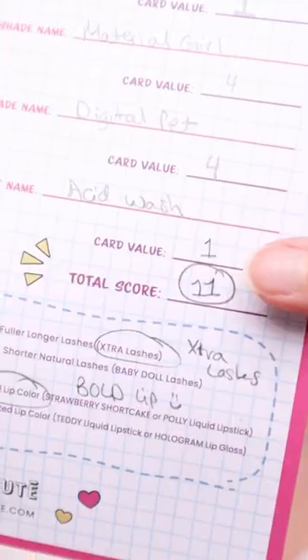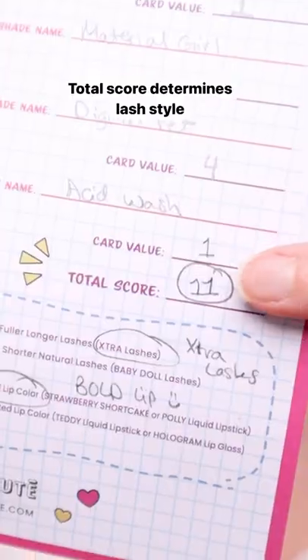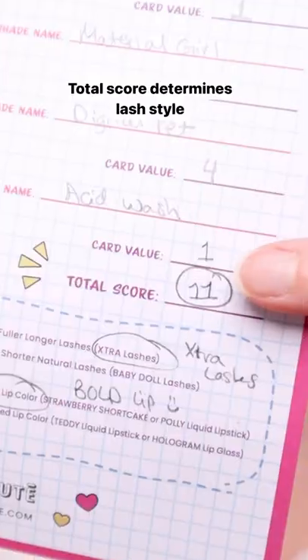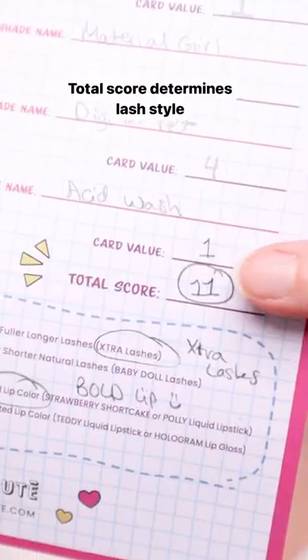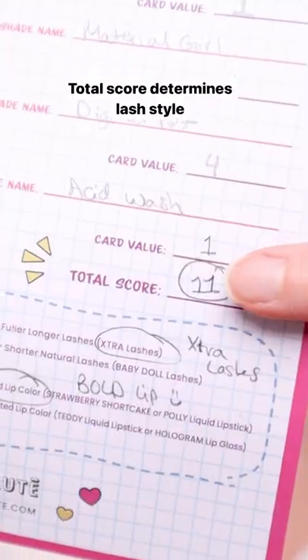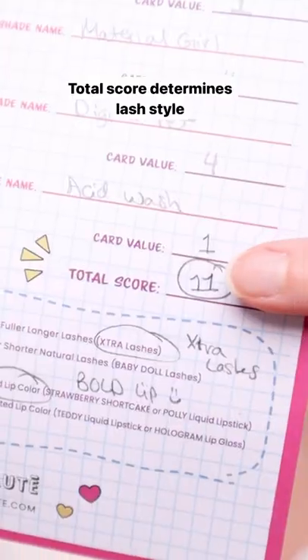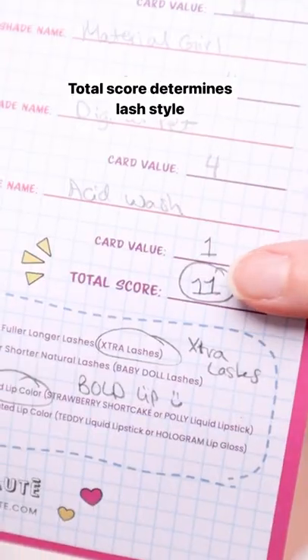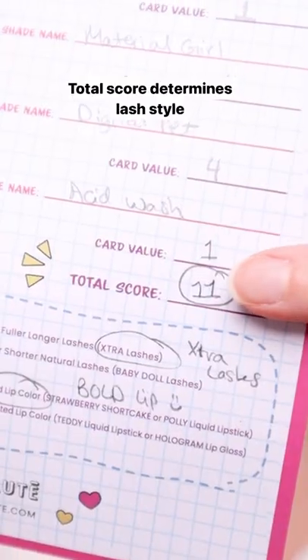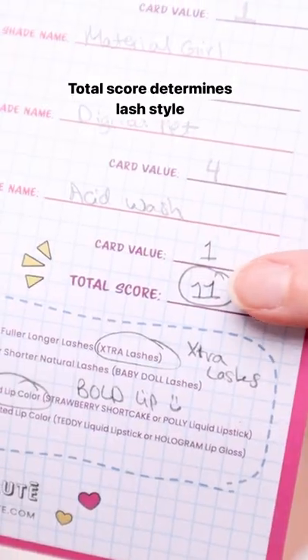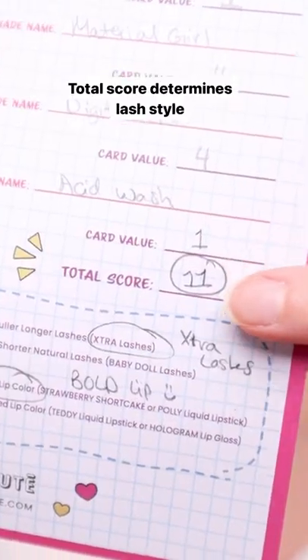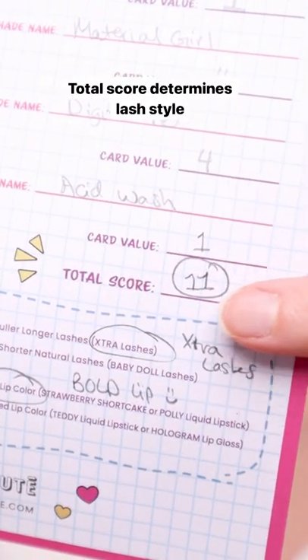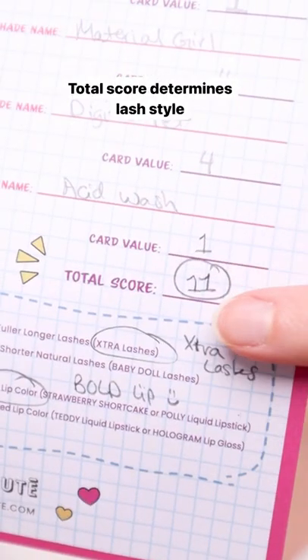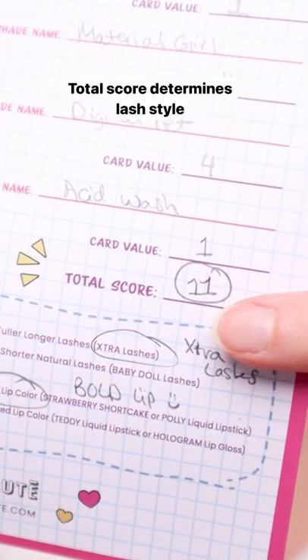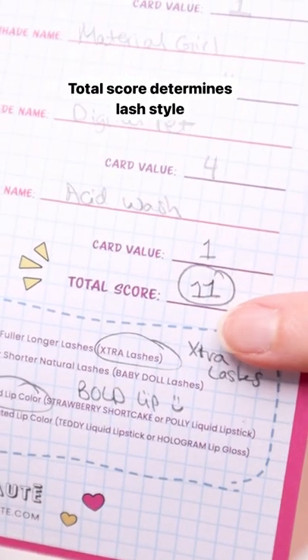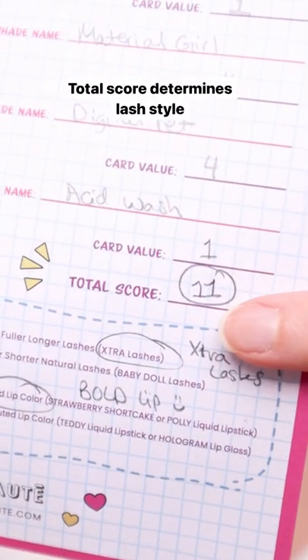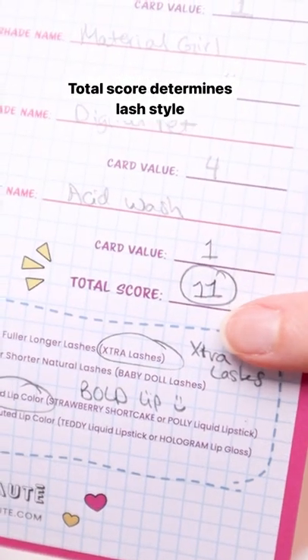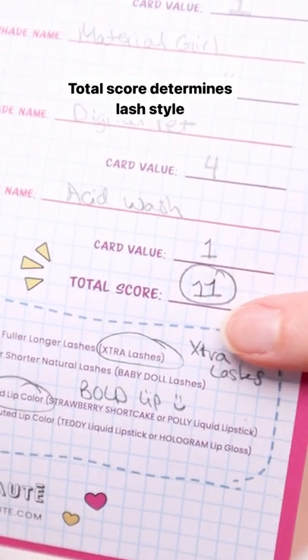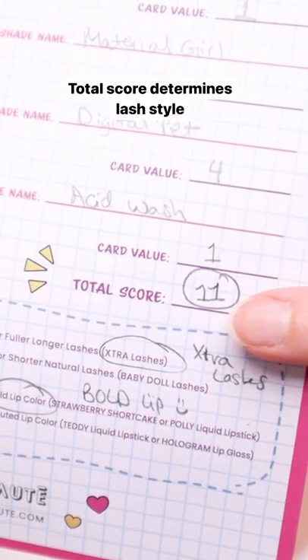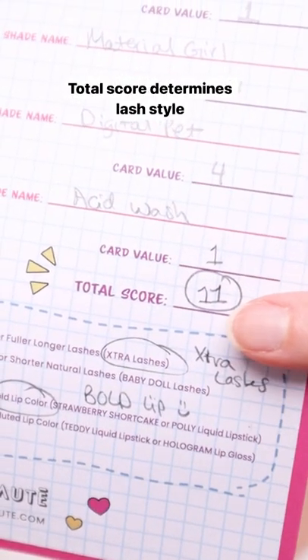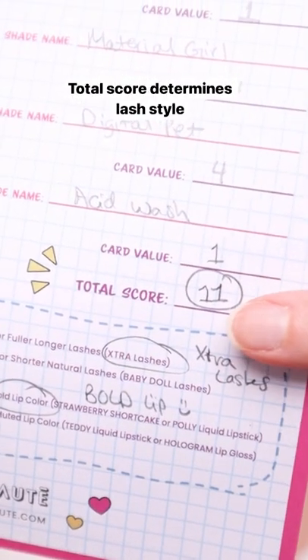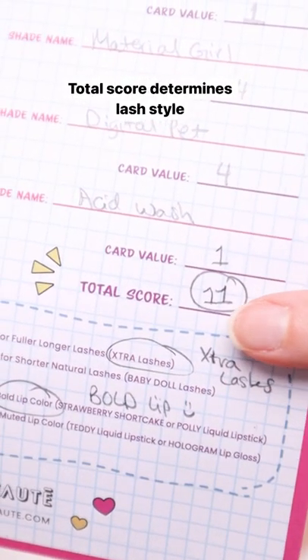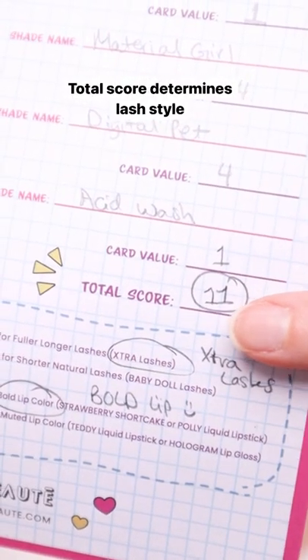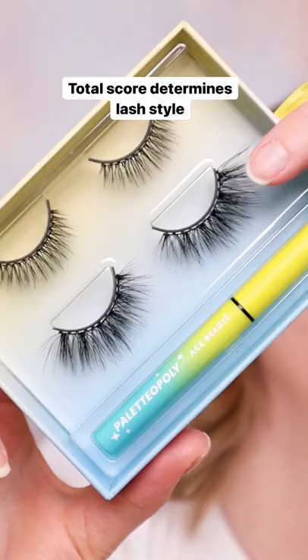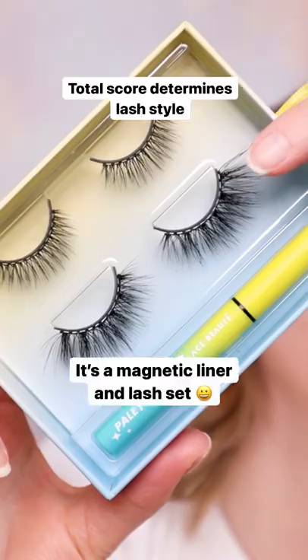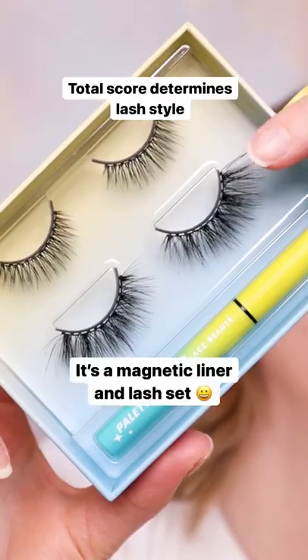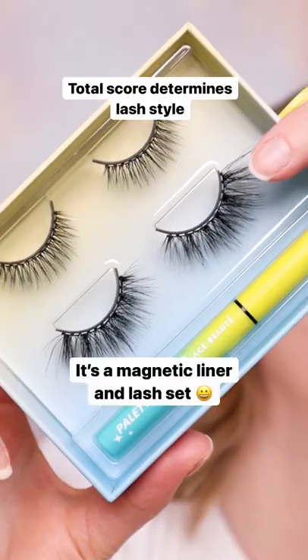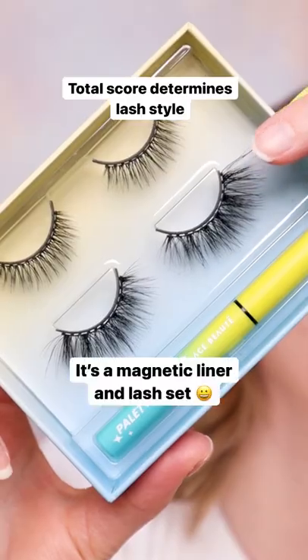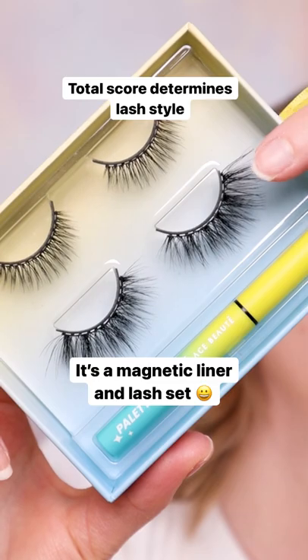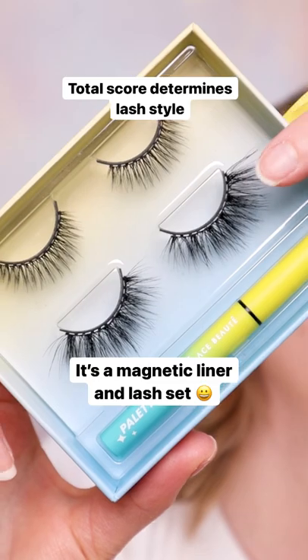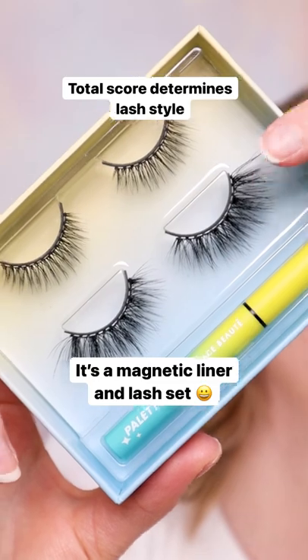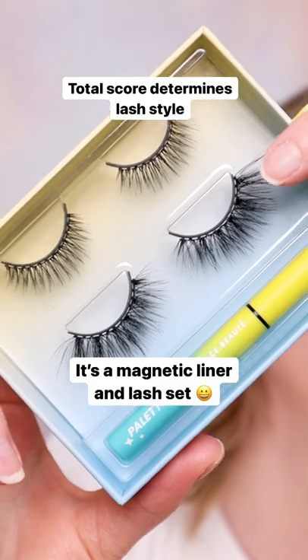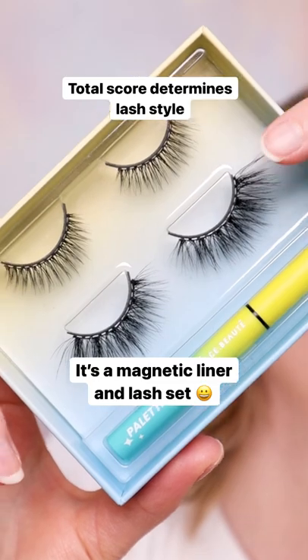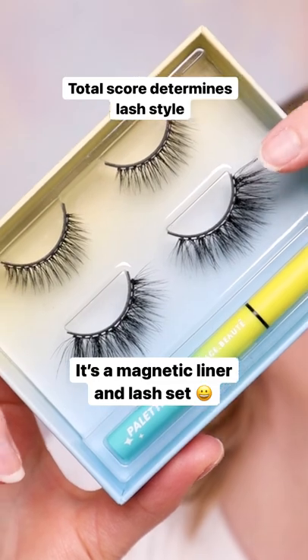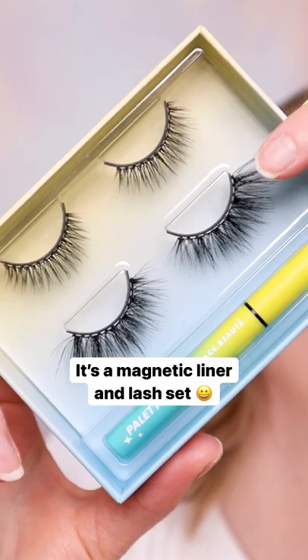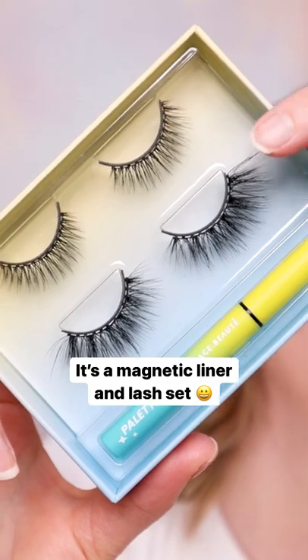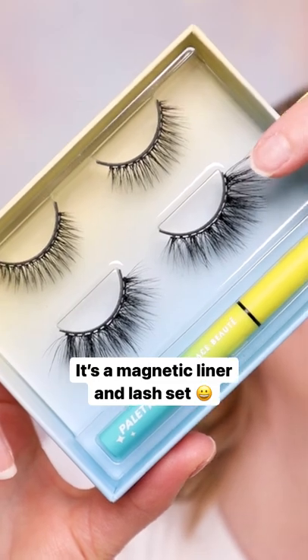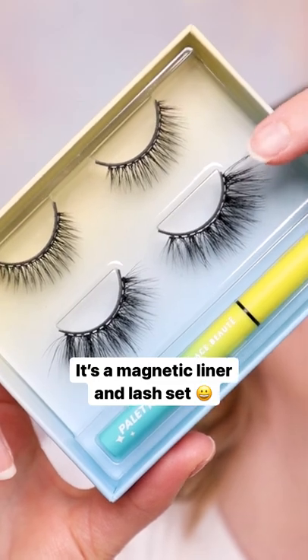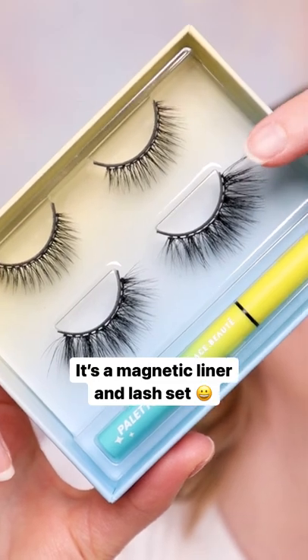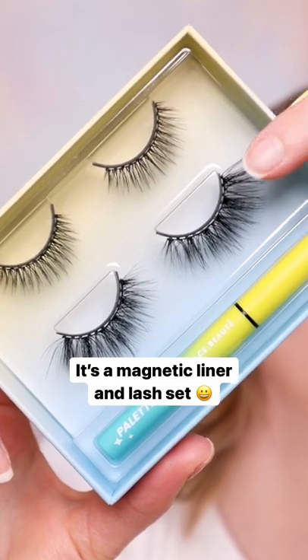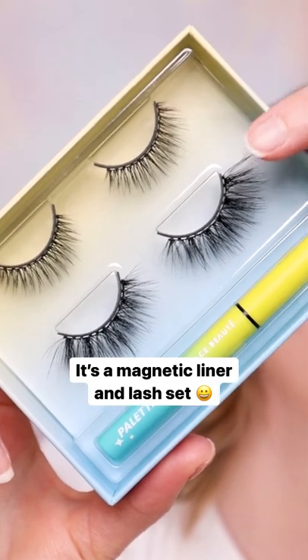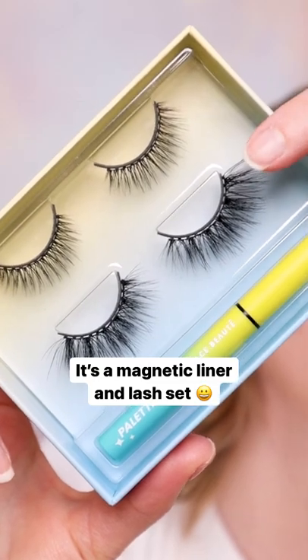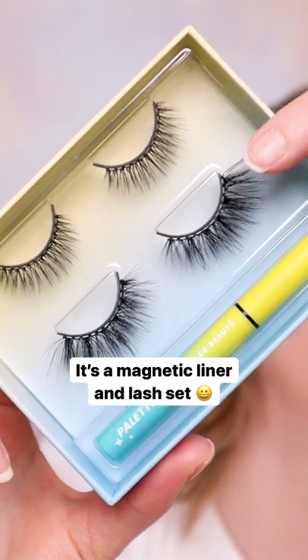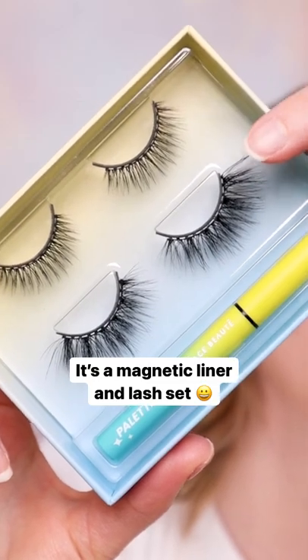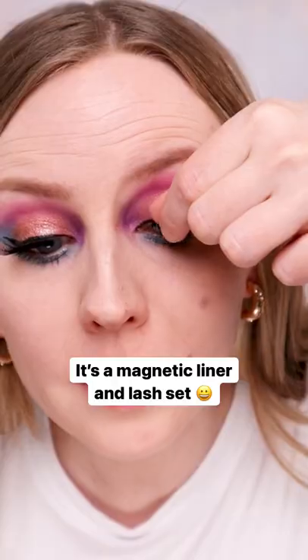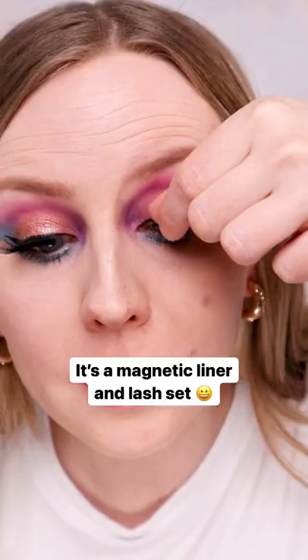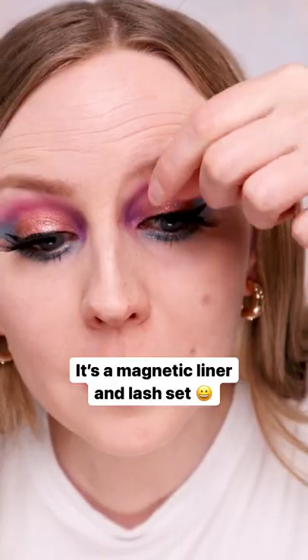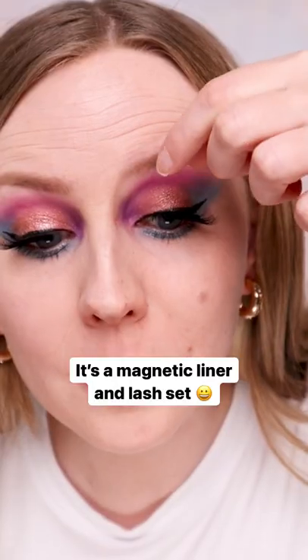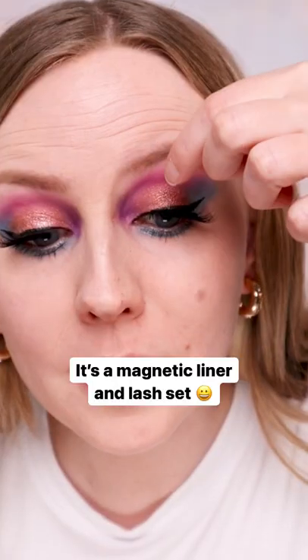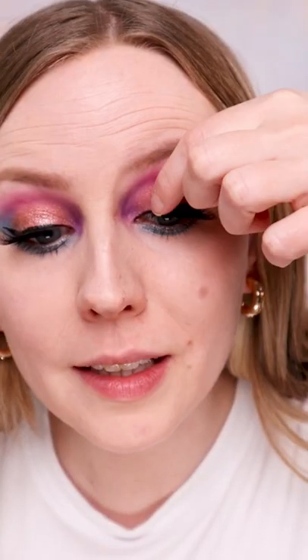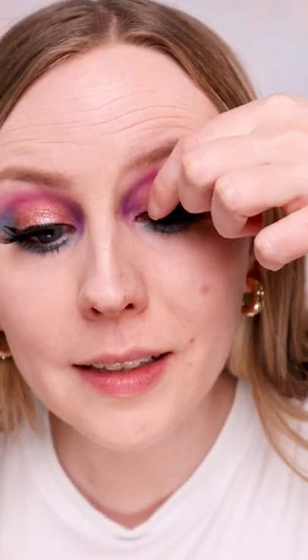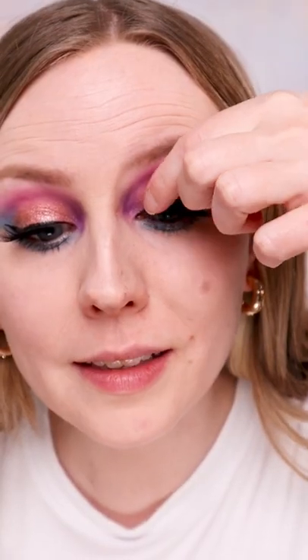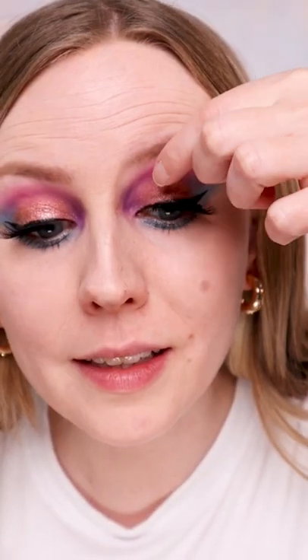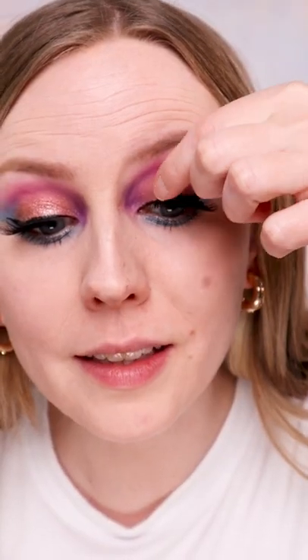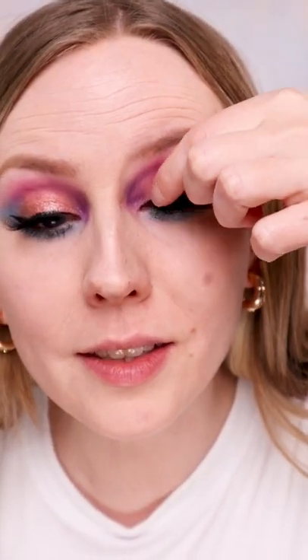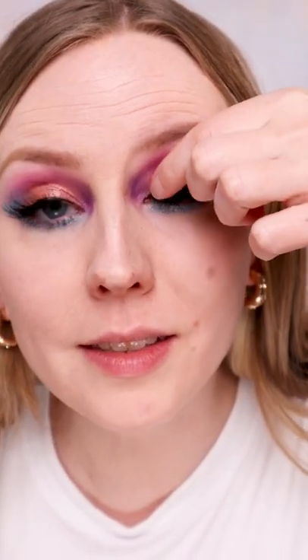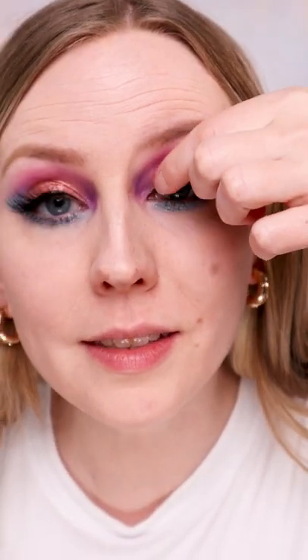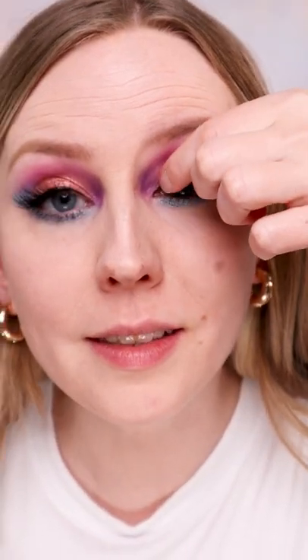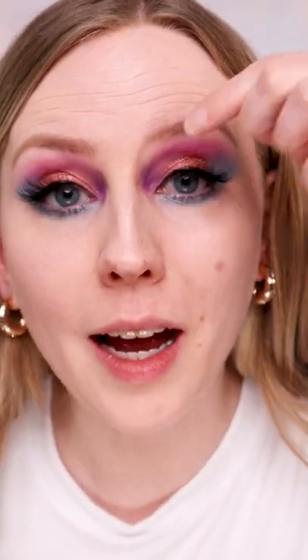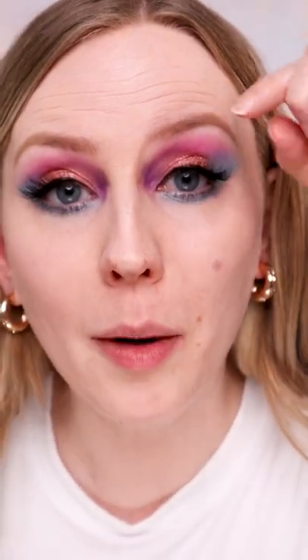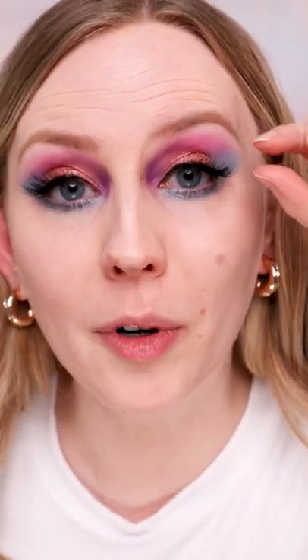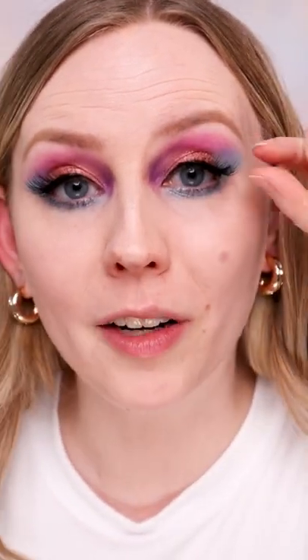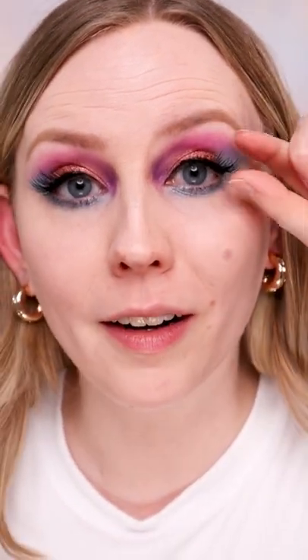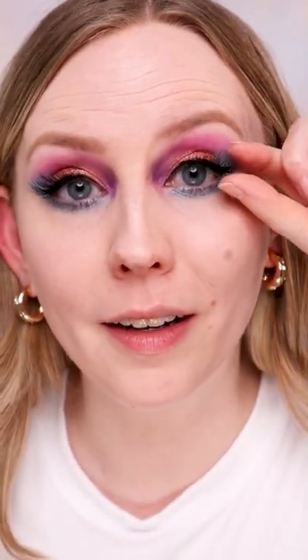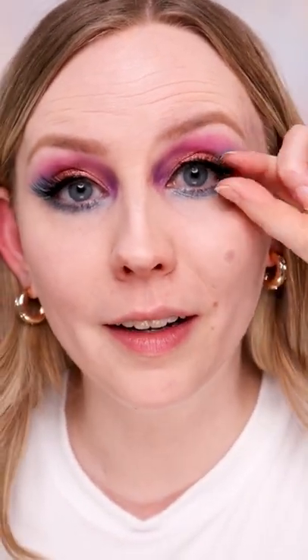For lashes, my score is over 10, so I'm going to be doing the extra lashes. This is really easy — they just snap right on.